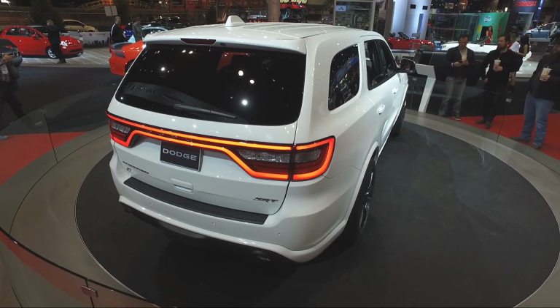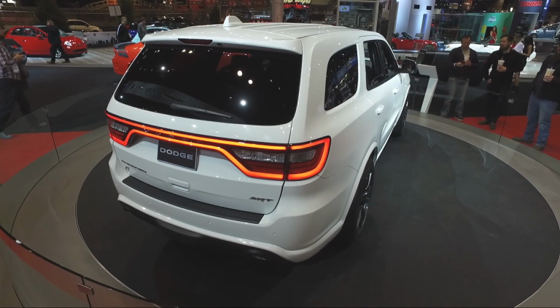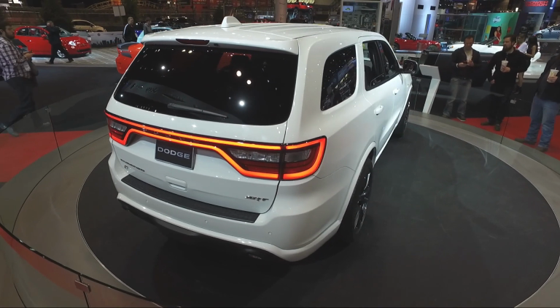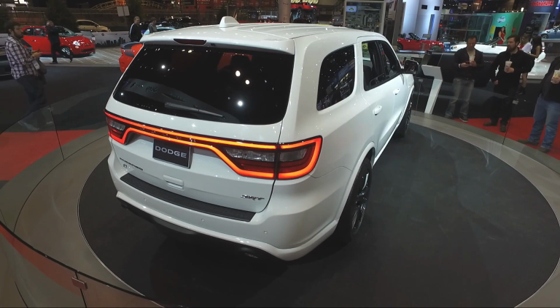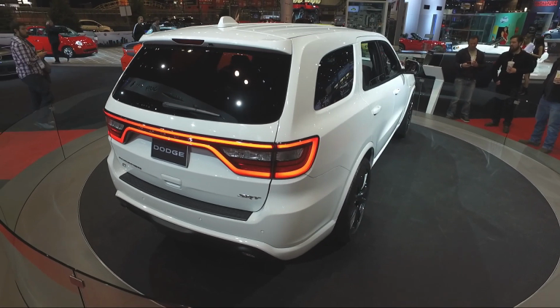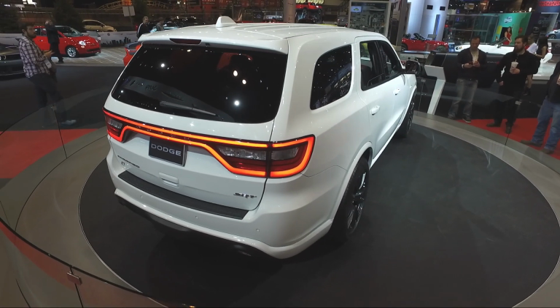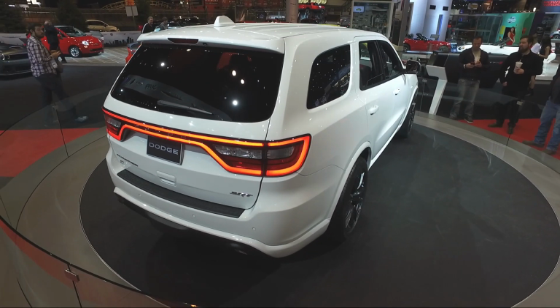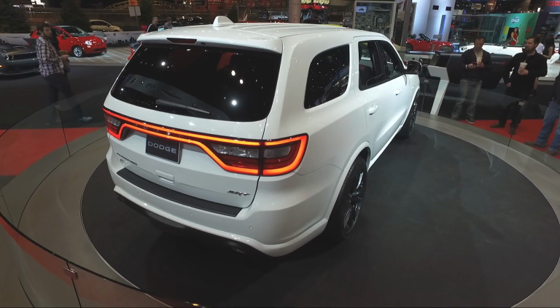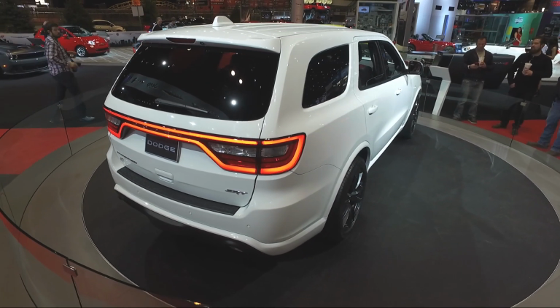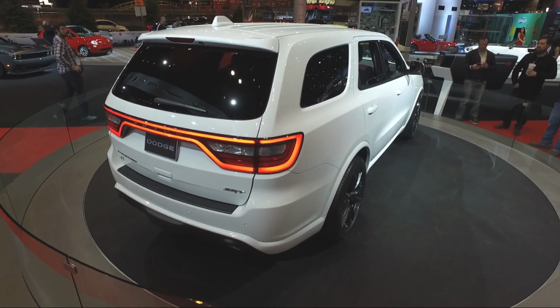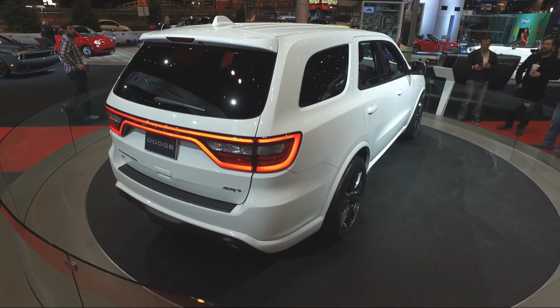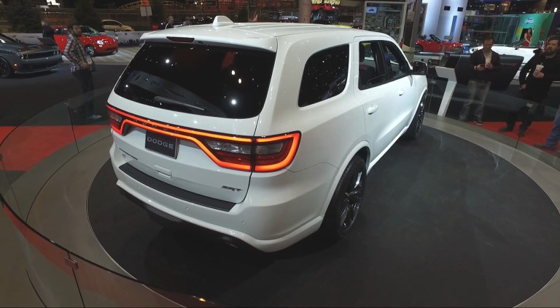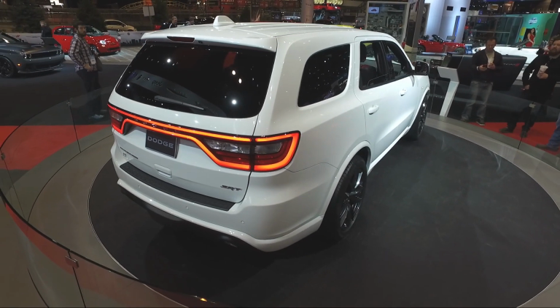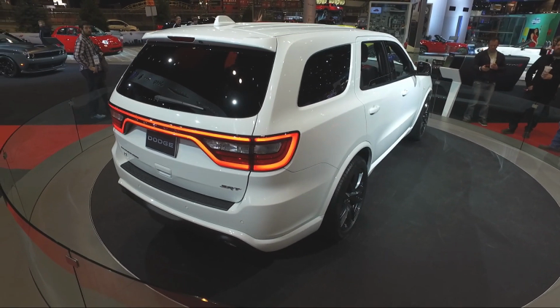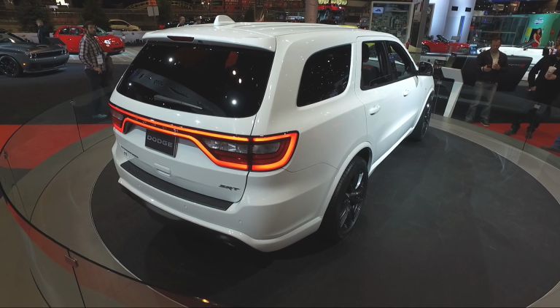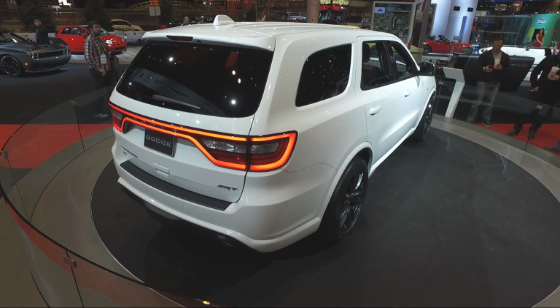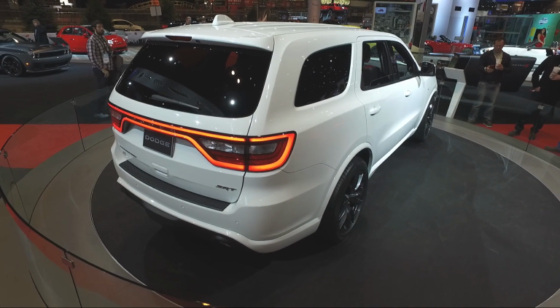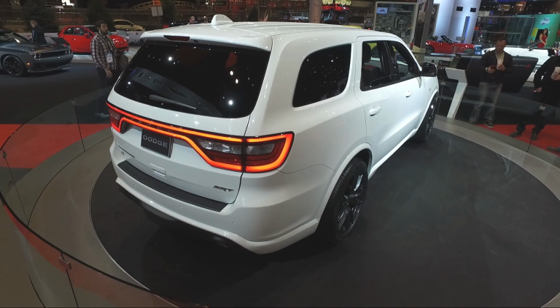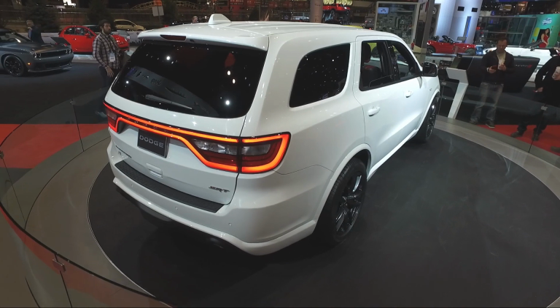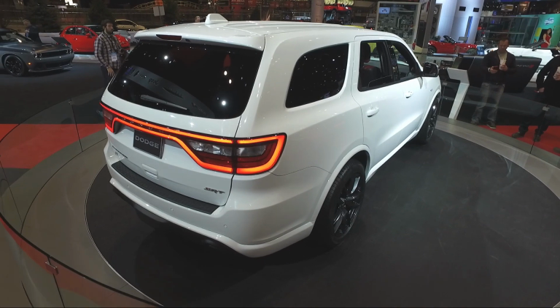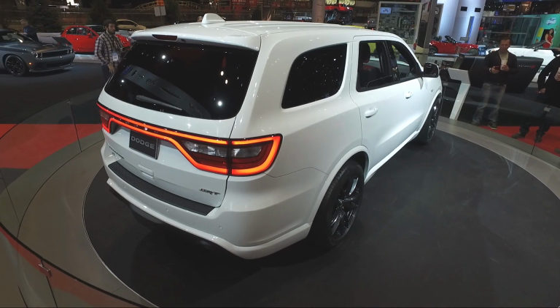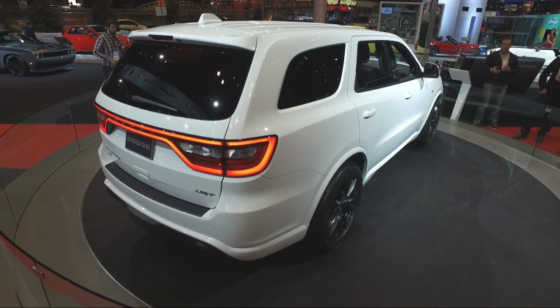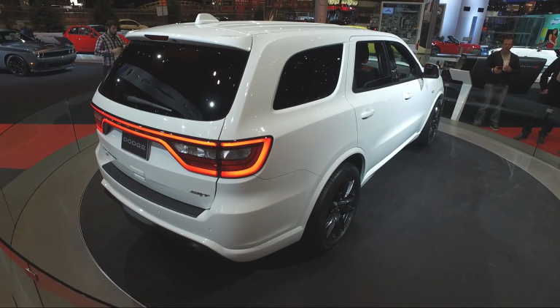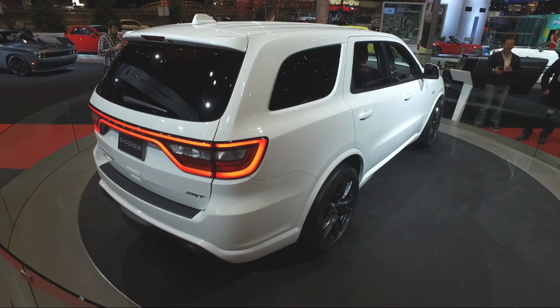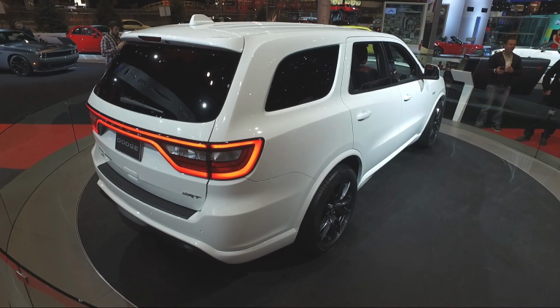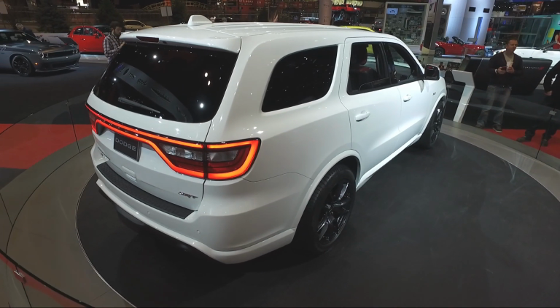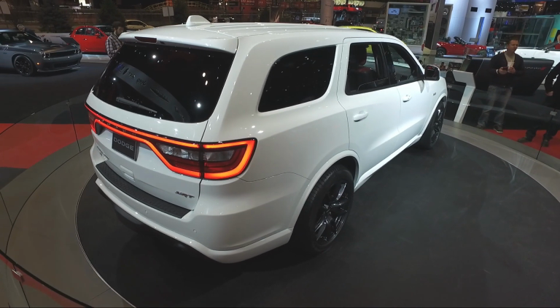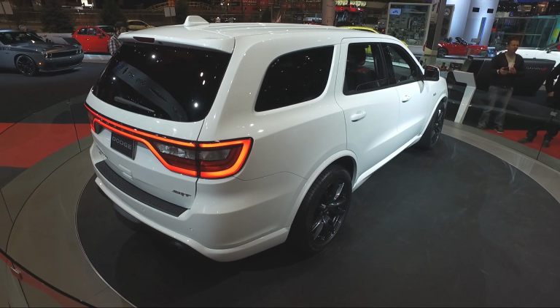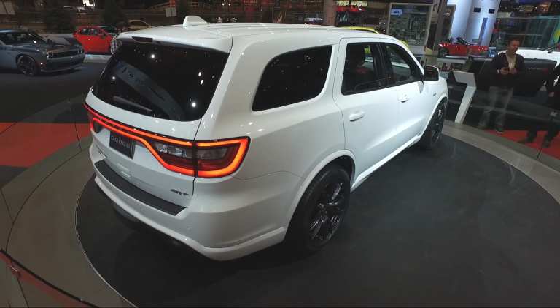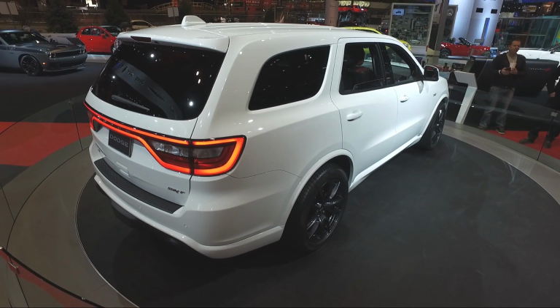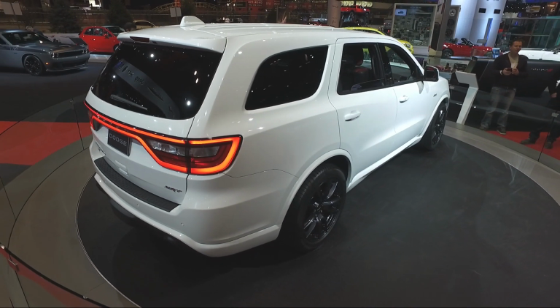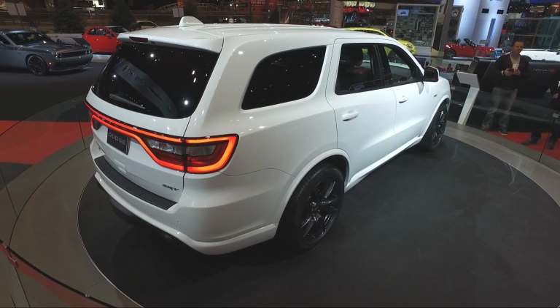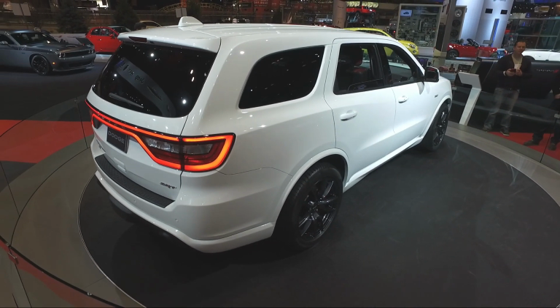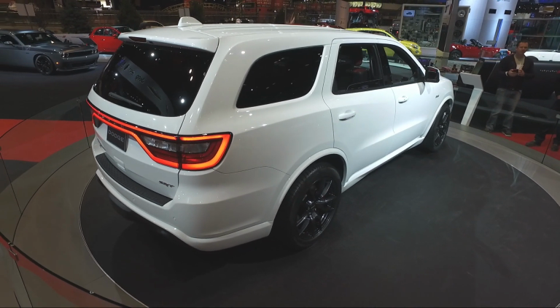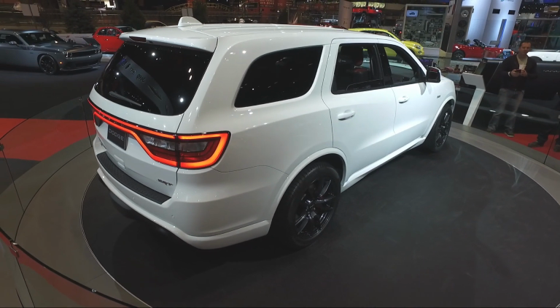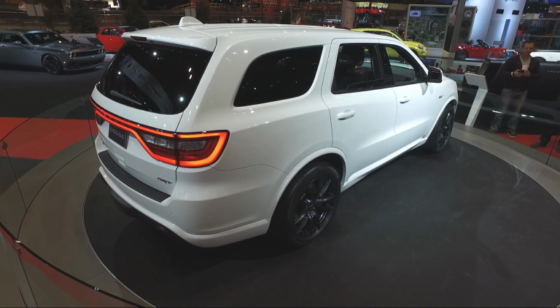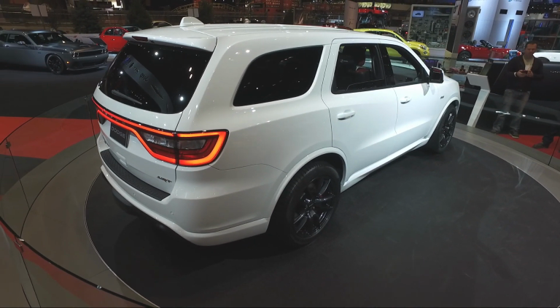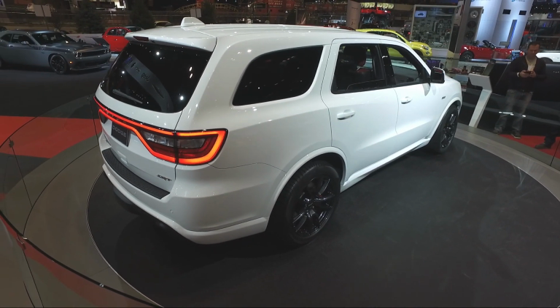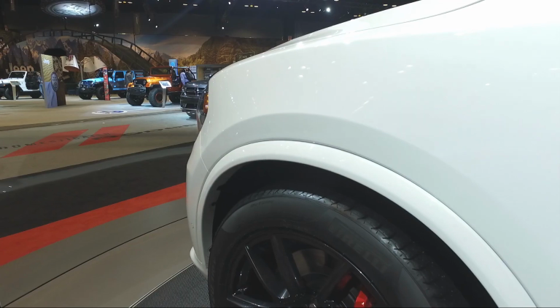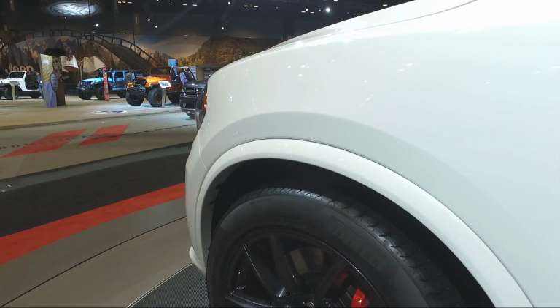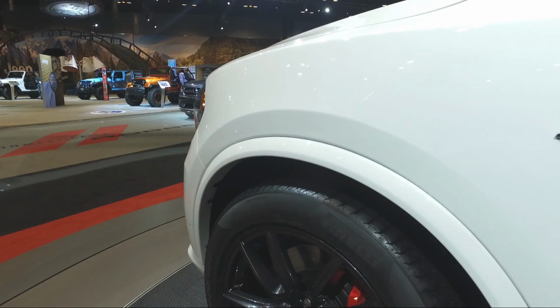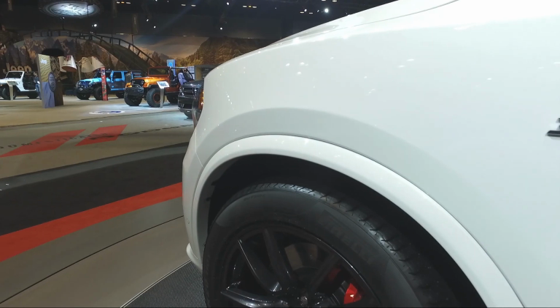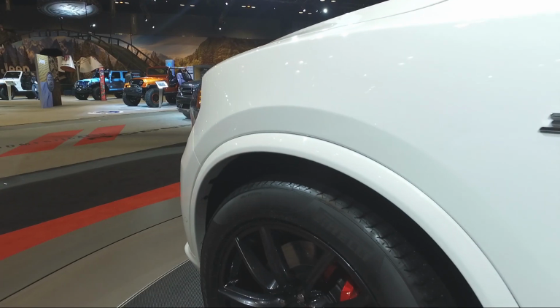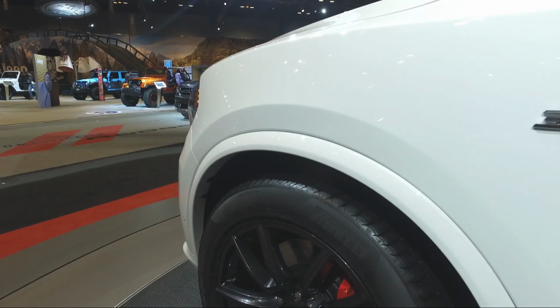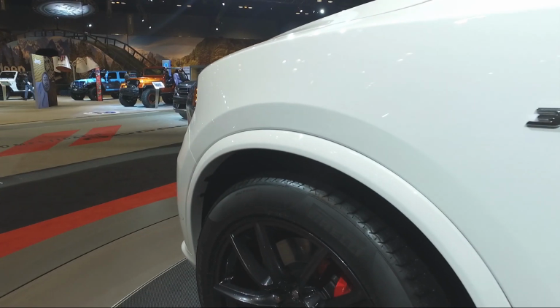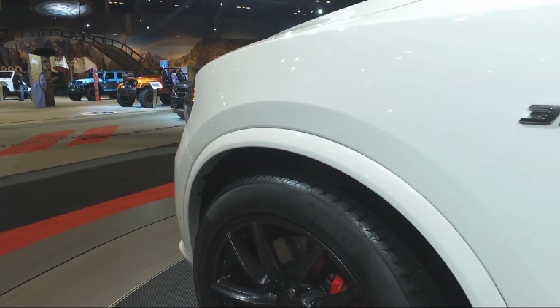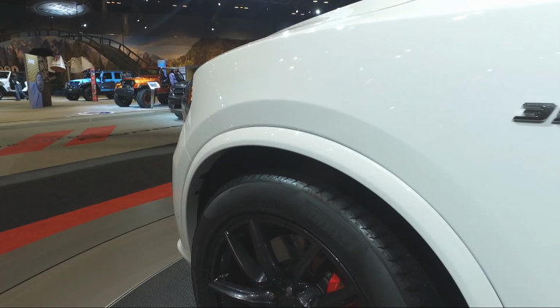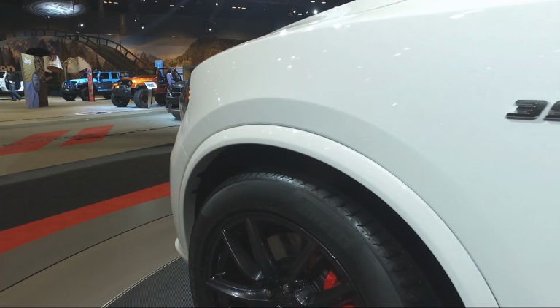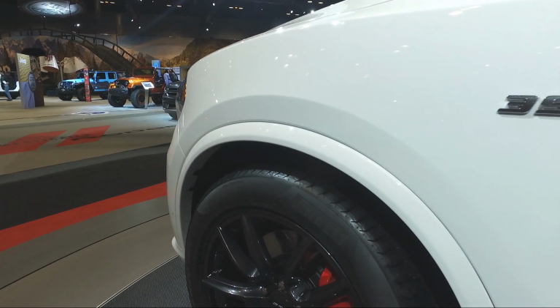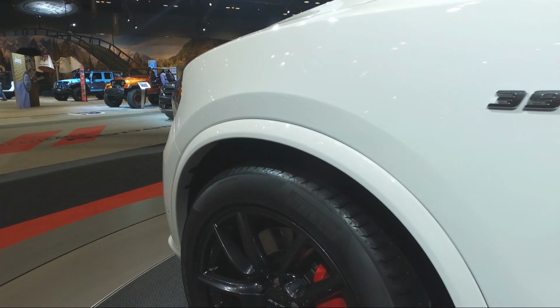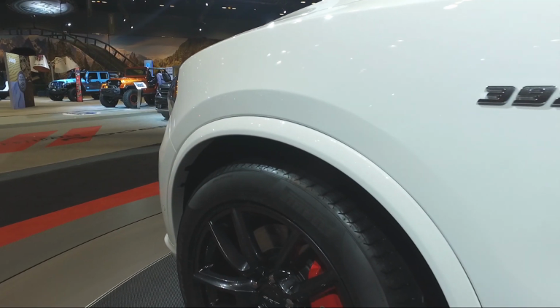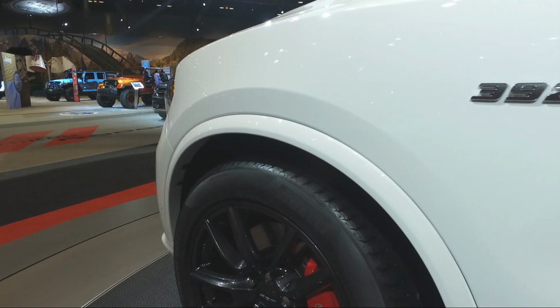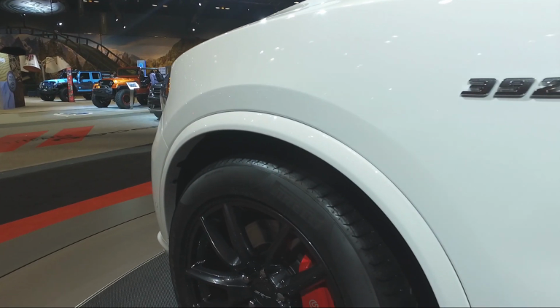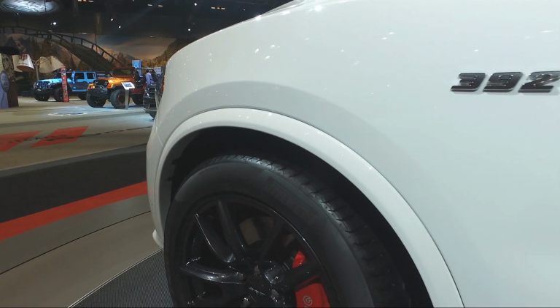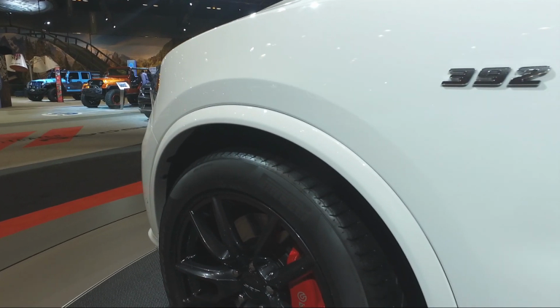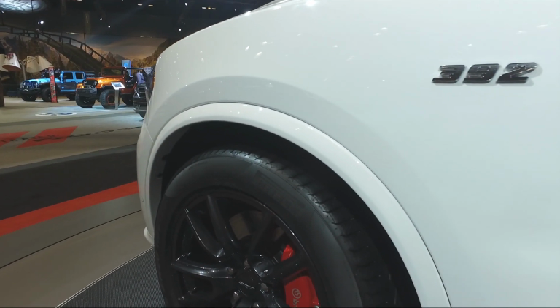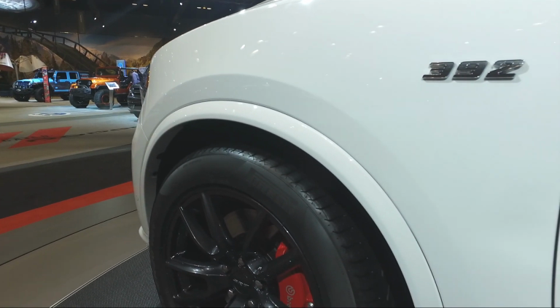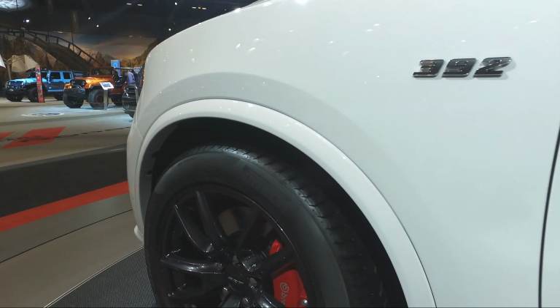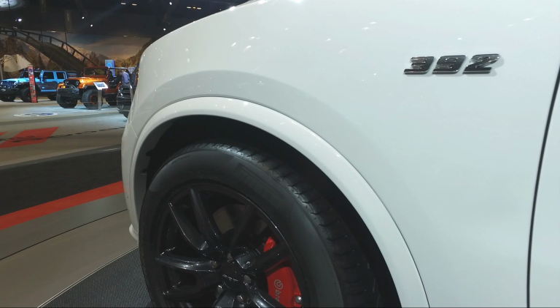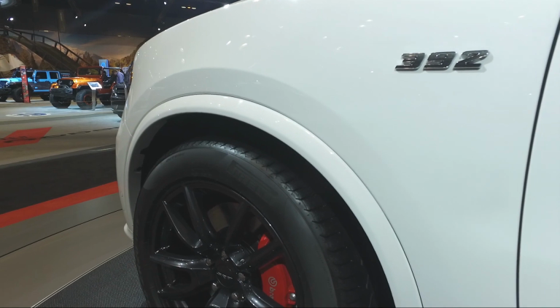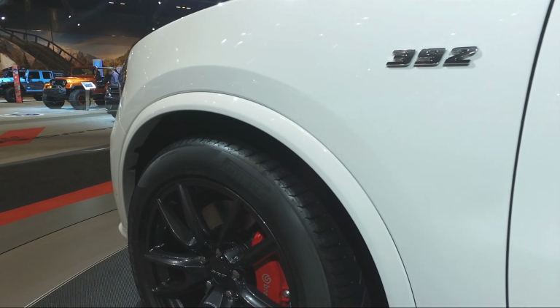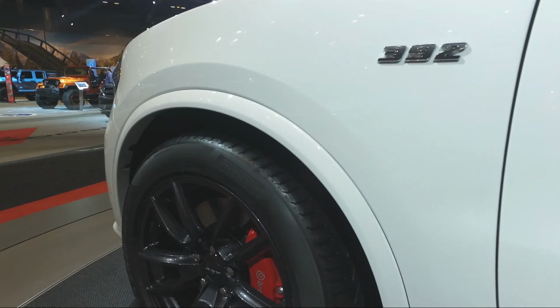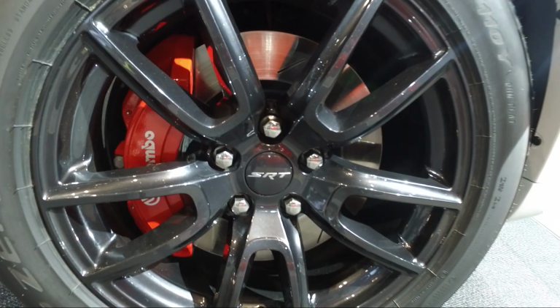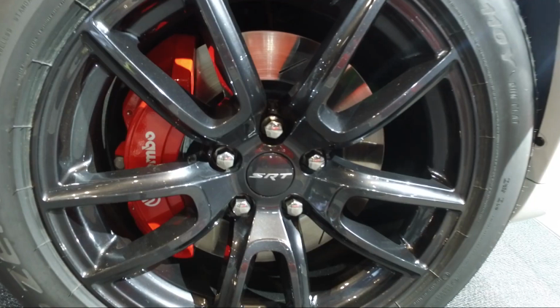The fascias are different. The front fascia and the rear fascia are a lot more aggressive. It also gets bigger wheels — 20-inch wheels — and most importantly, bigger brakes.